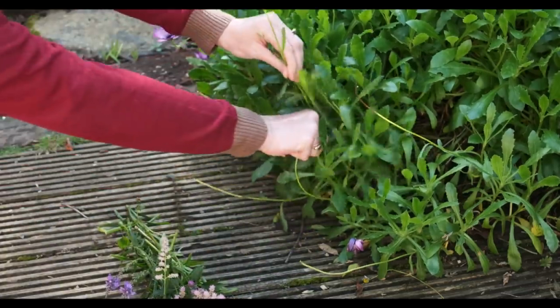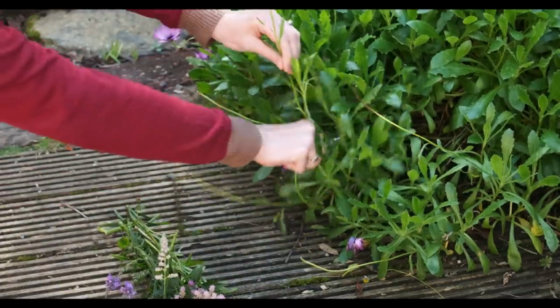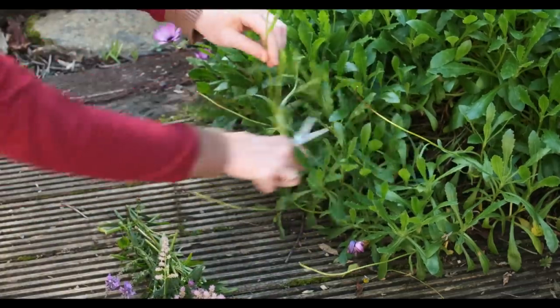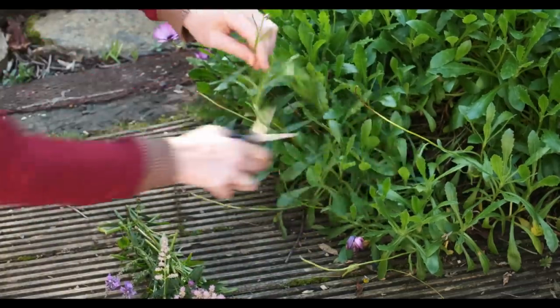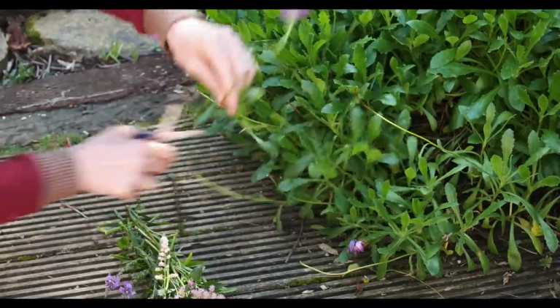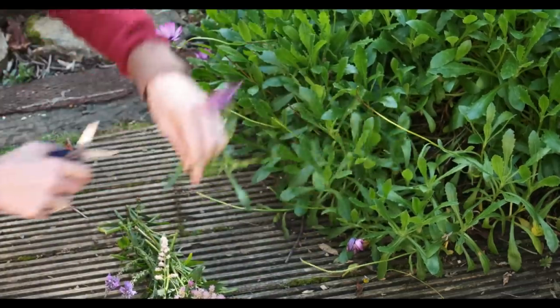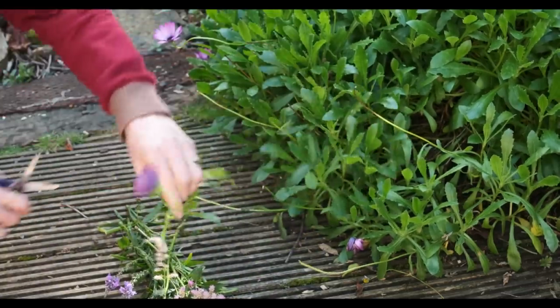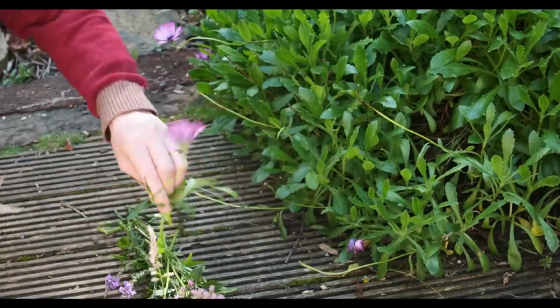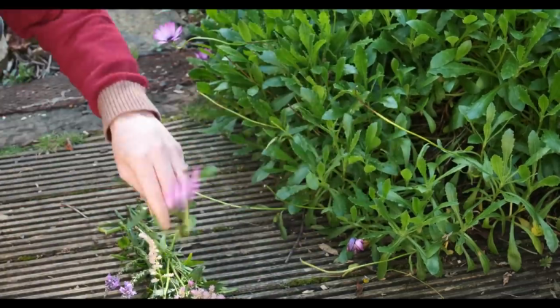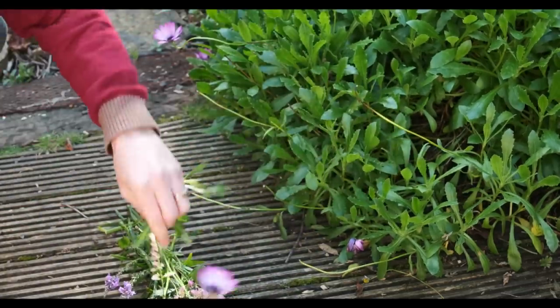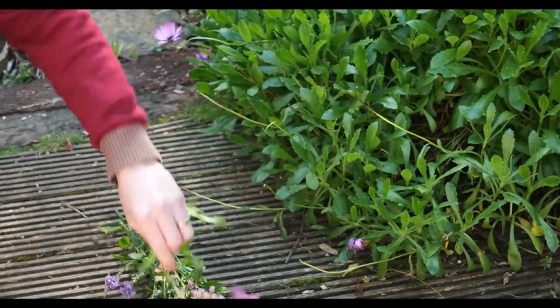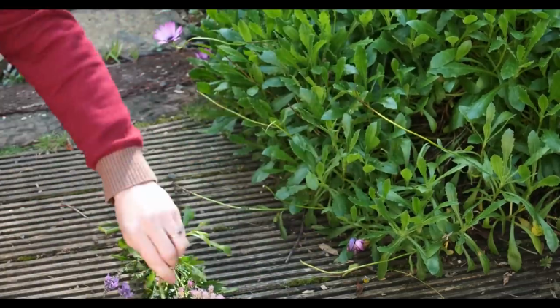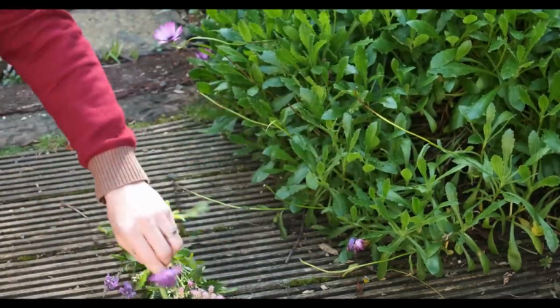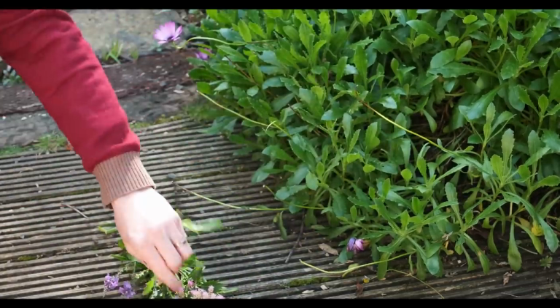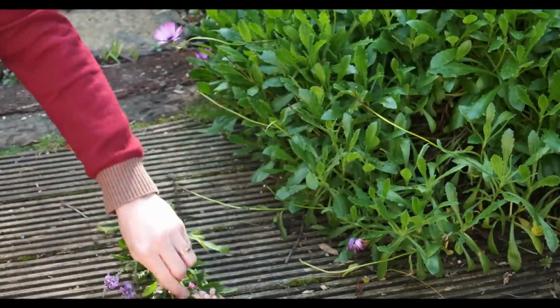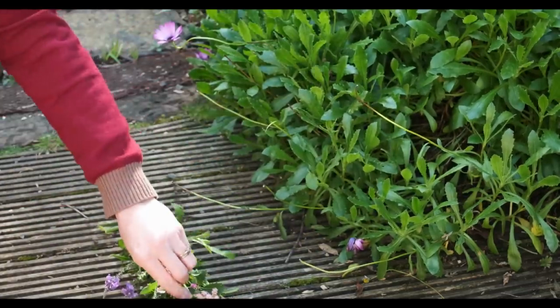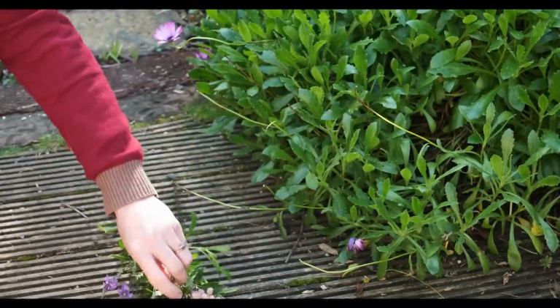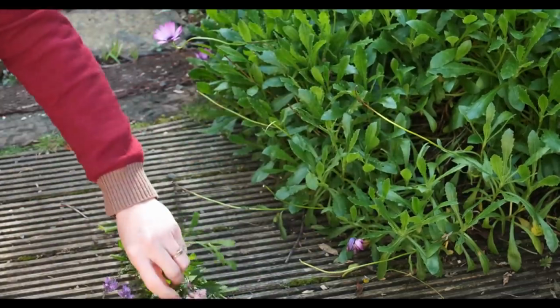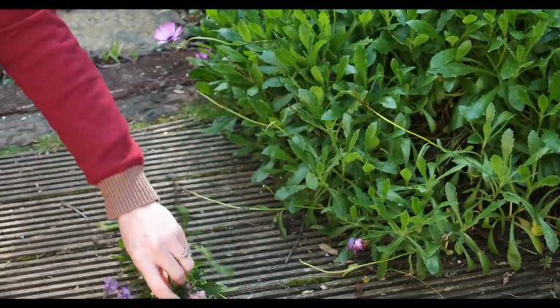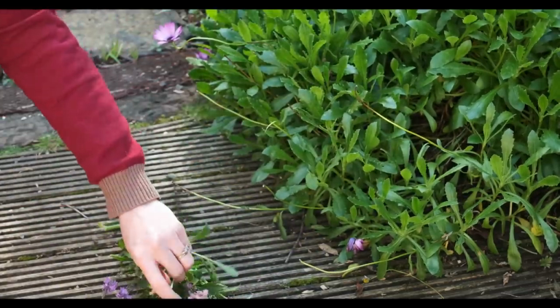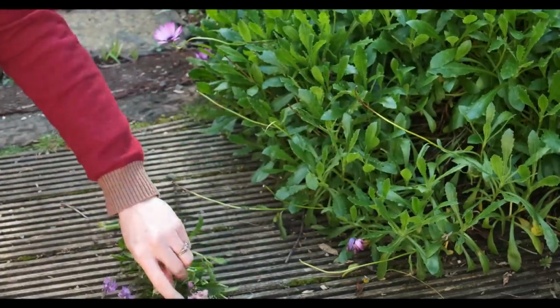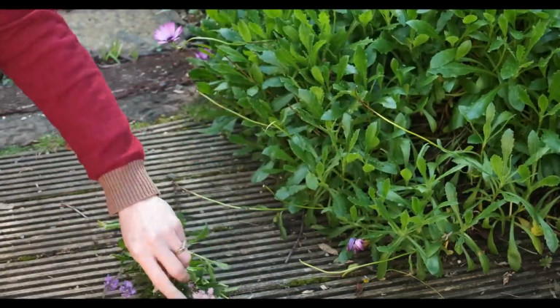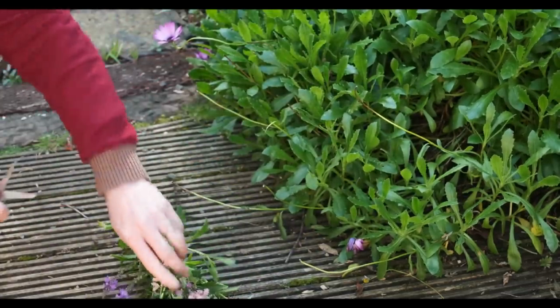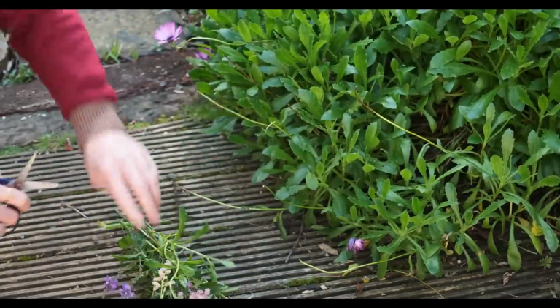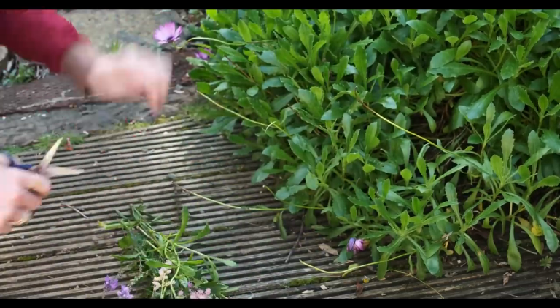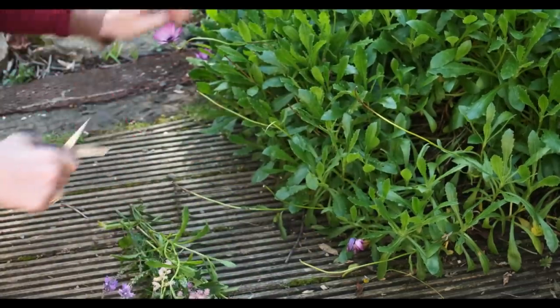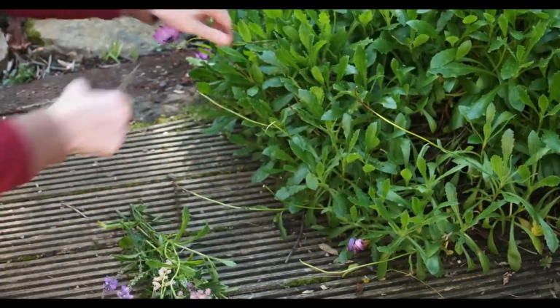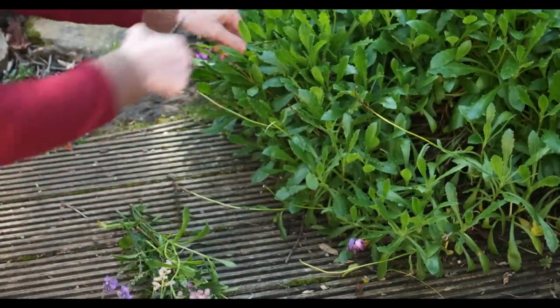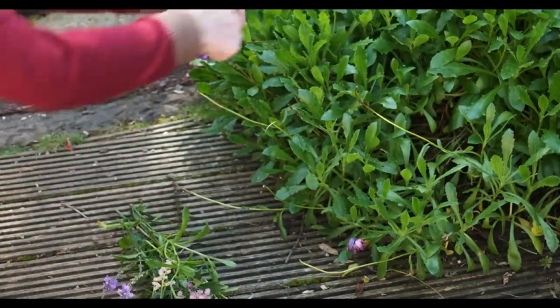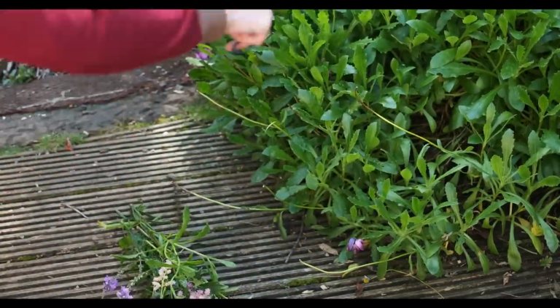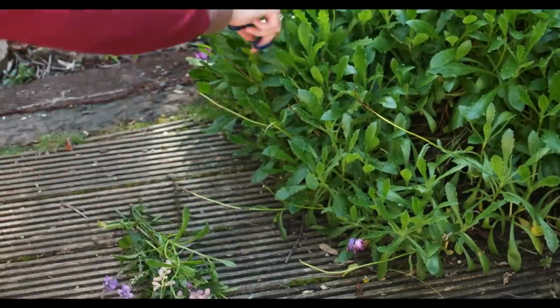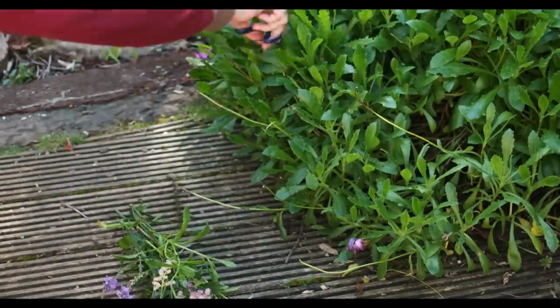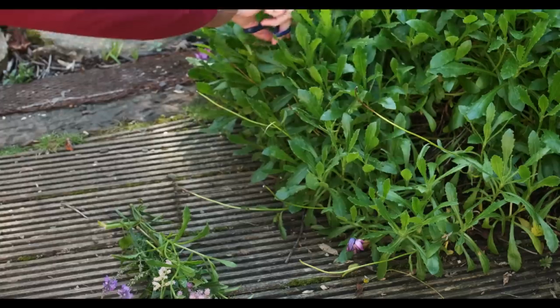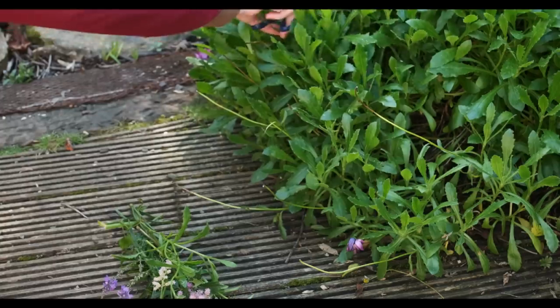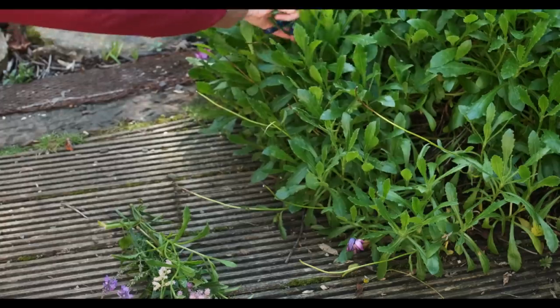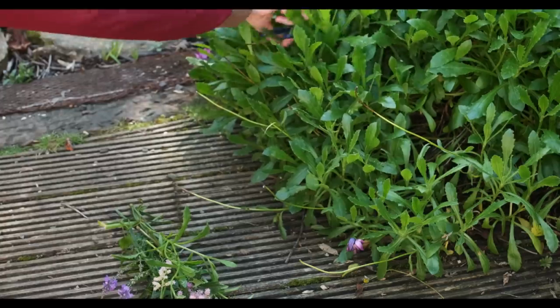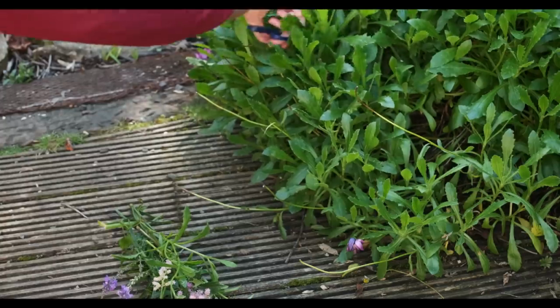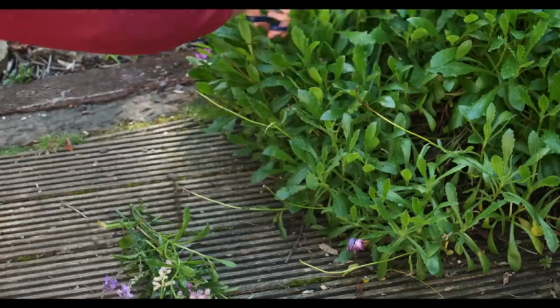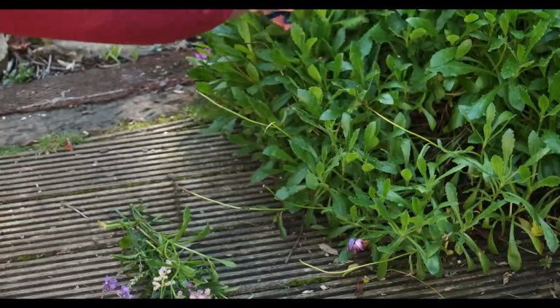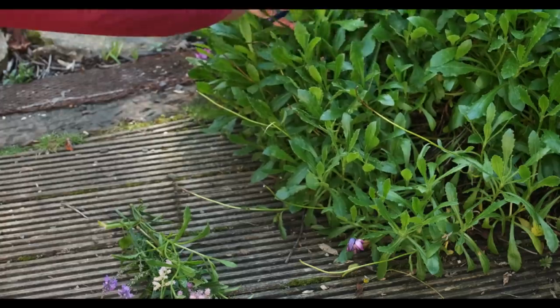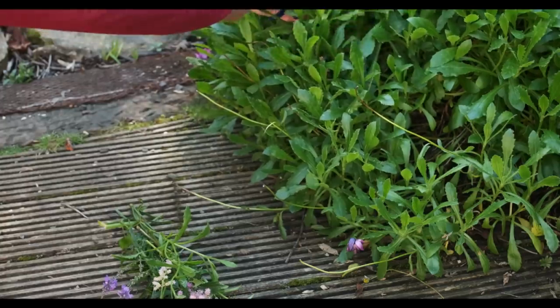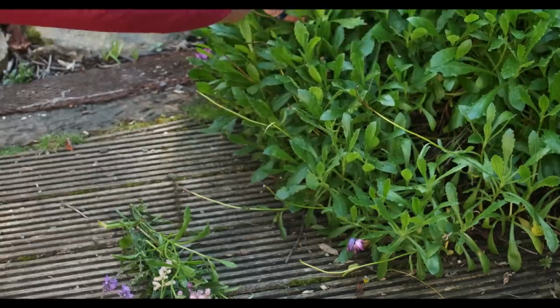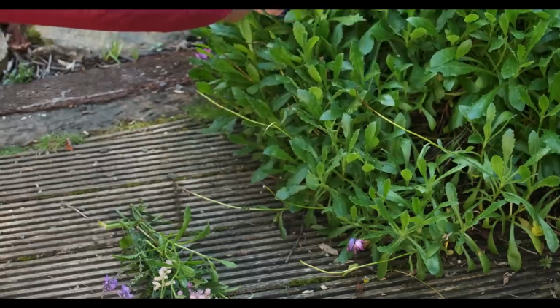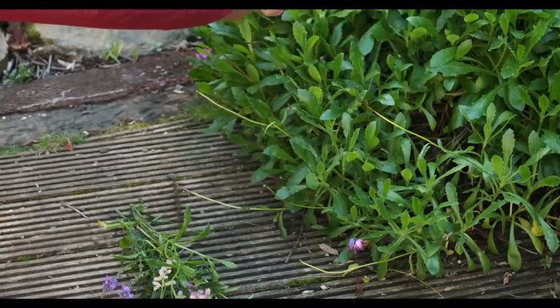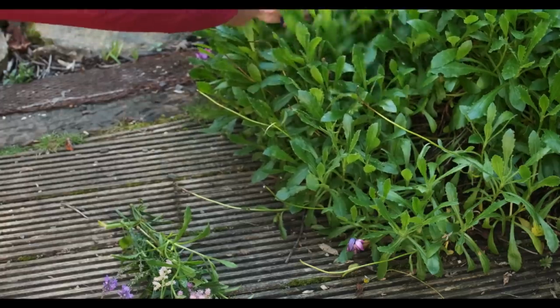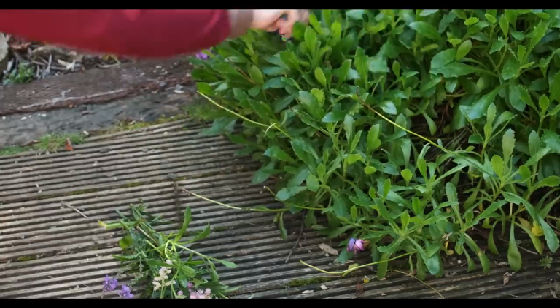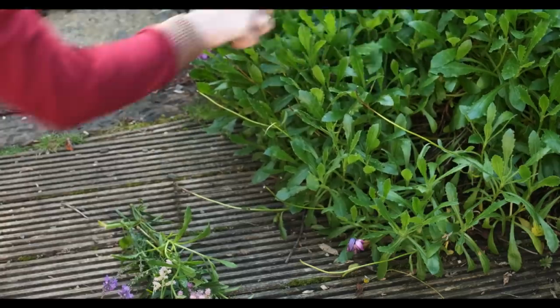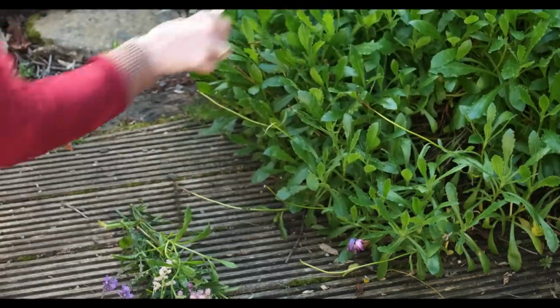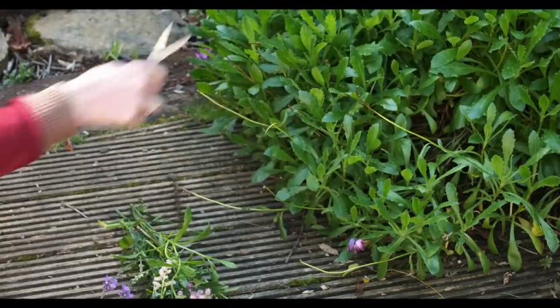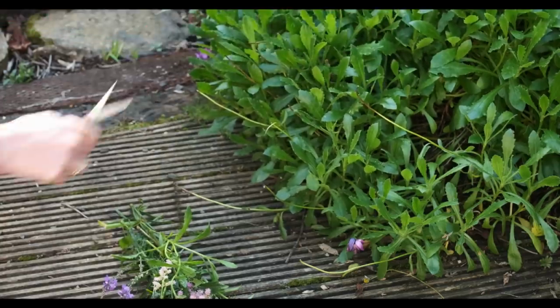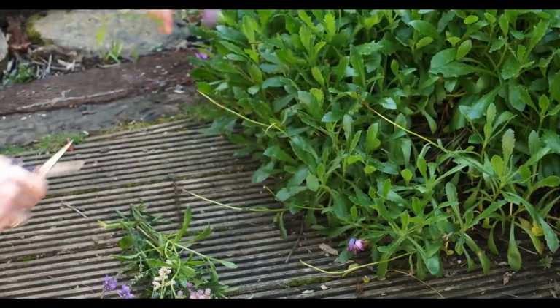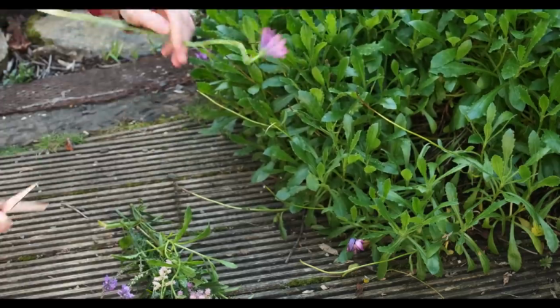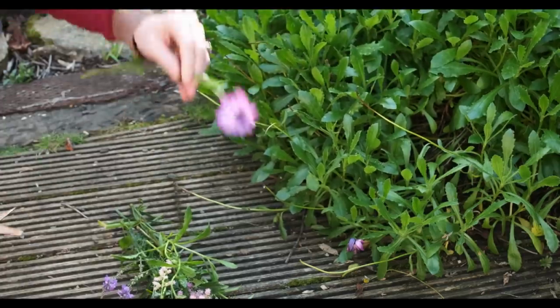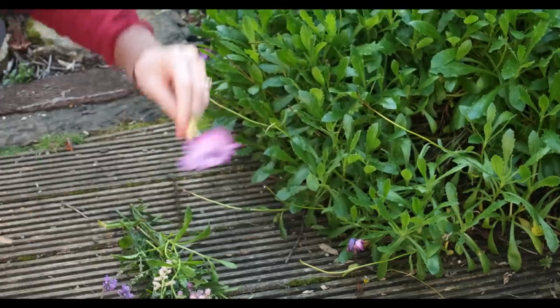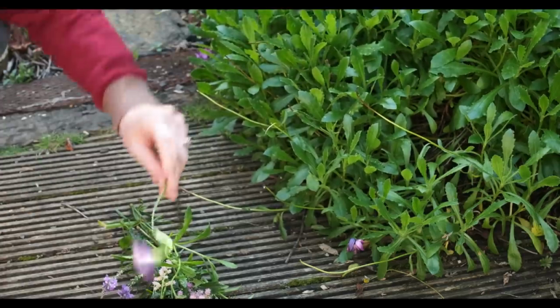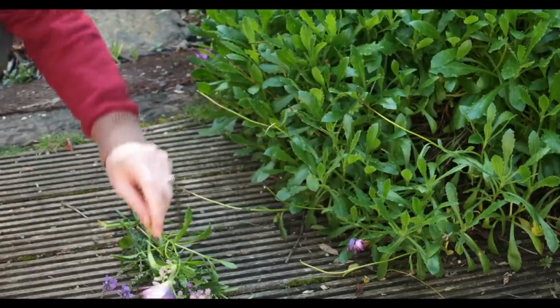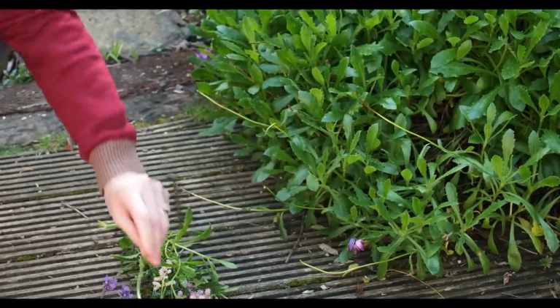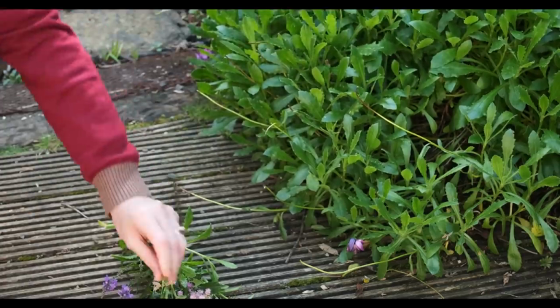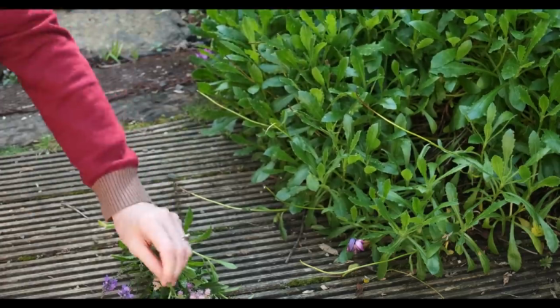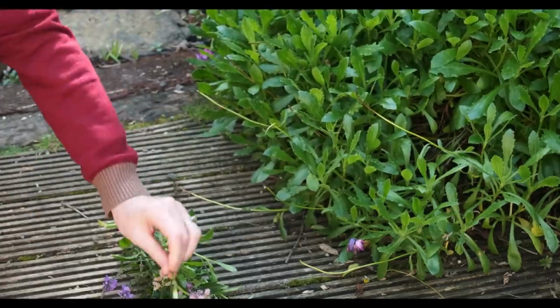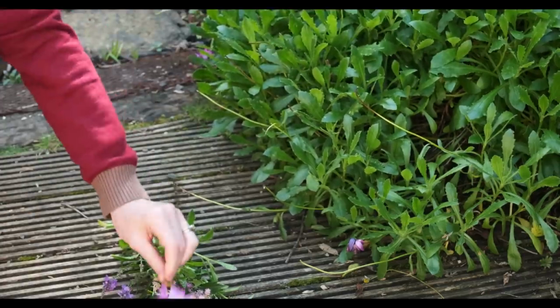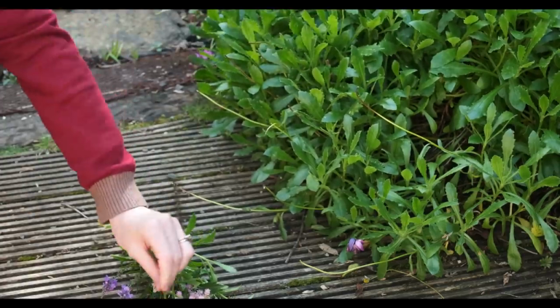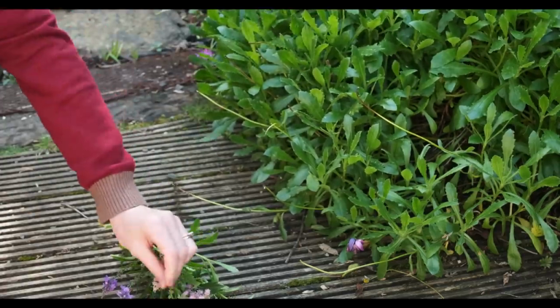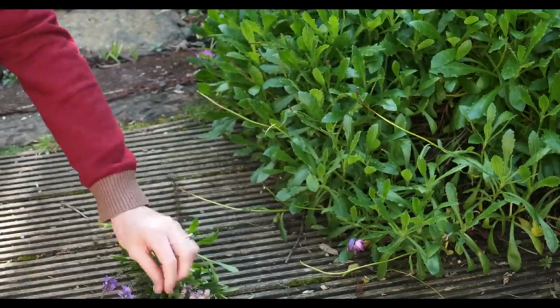I just slowly started to incorporate more flowers into the garden so I would be able to eliminate buying flowers in the shop.